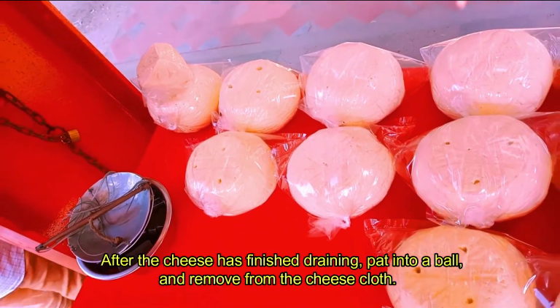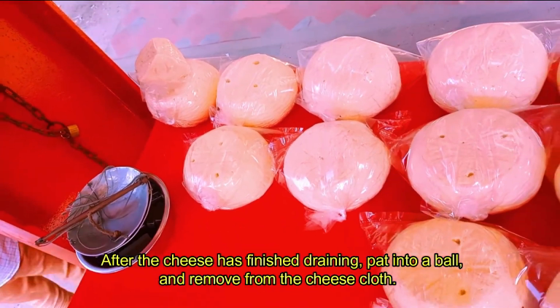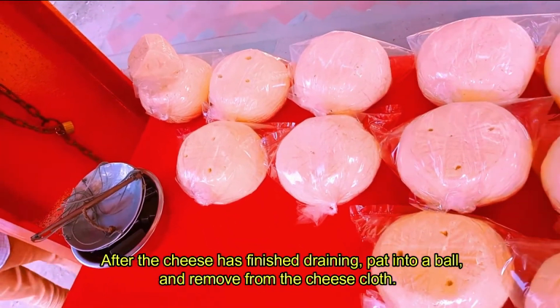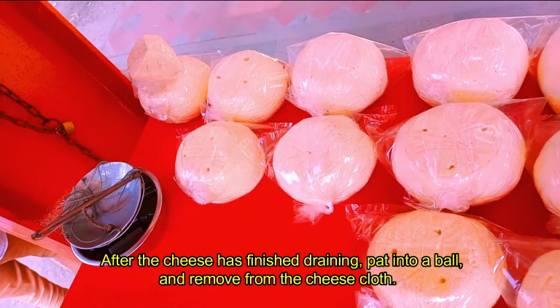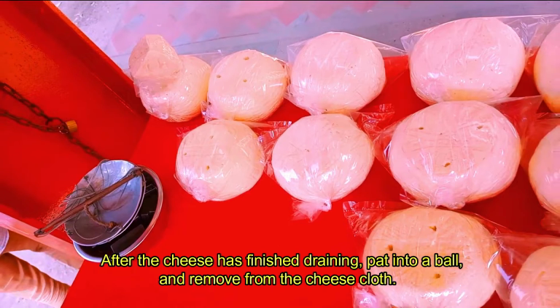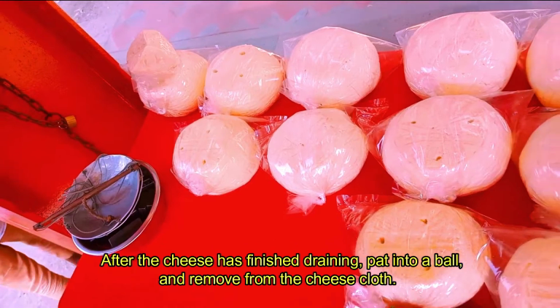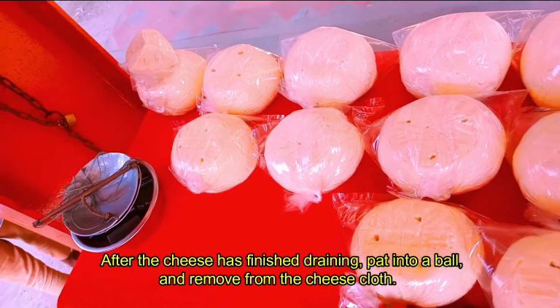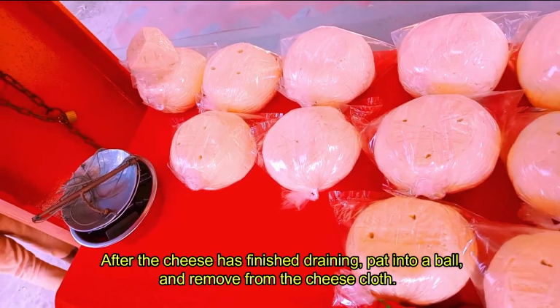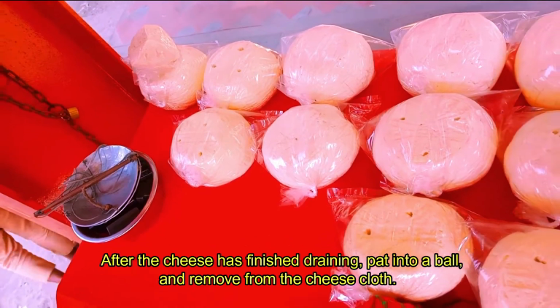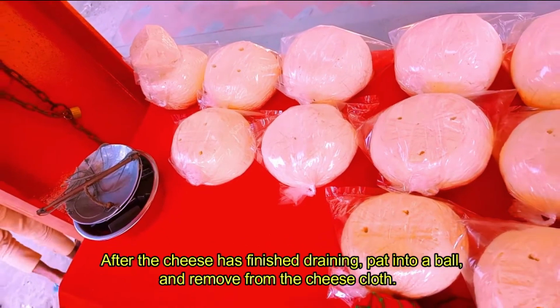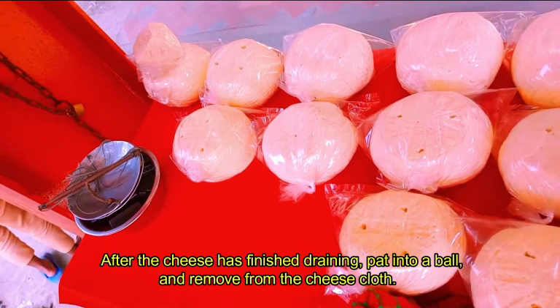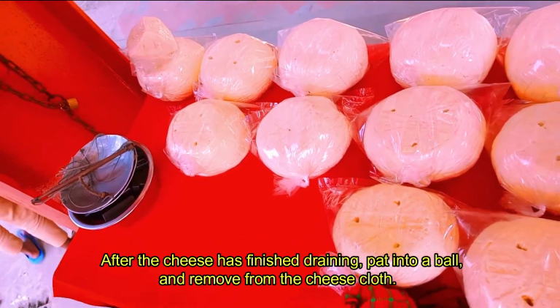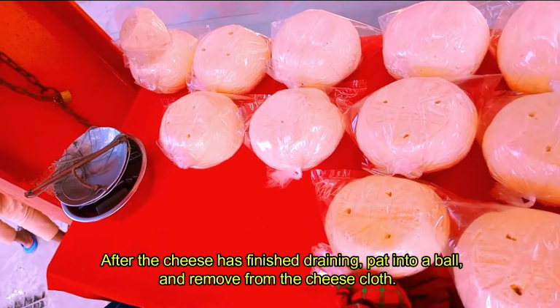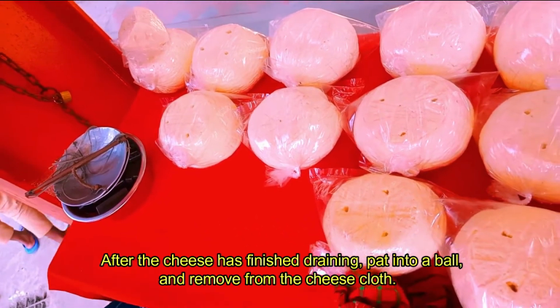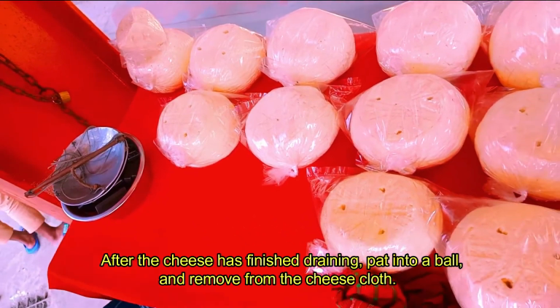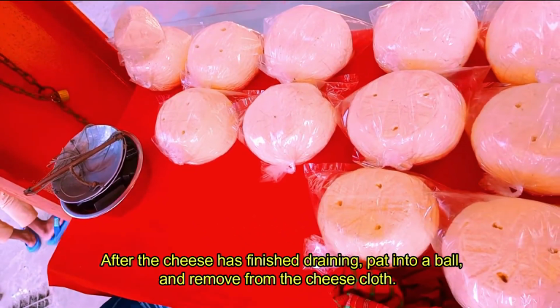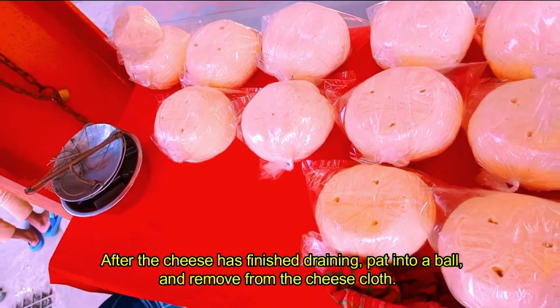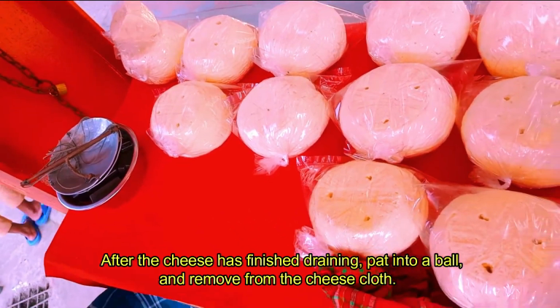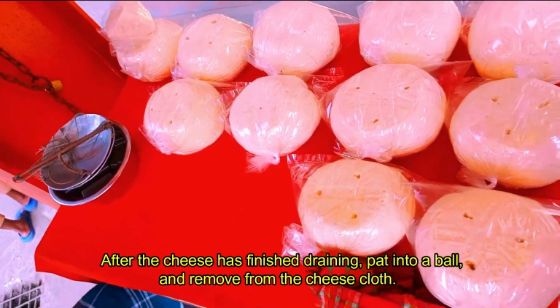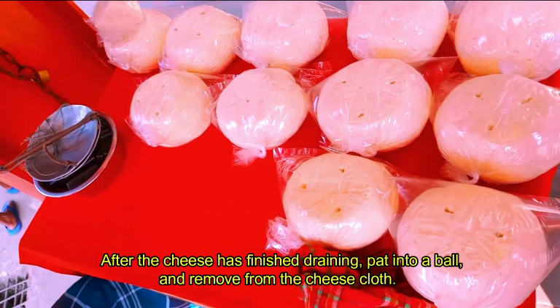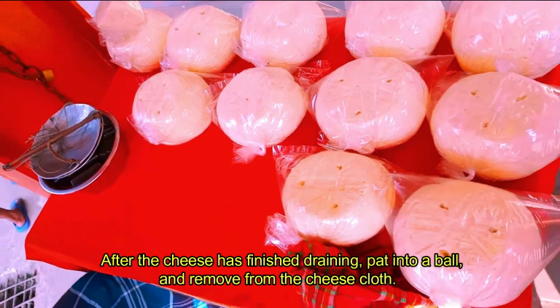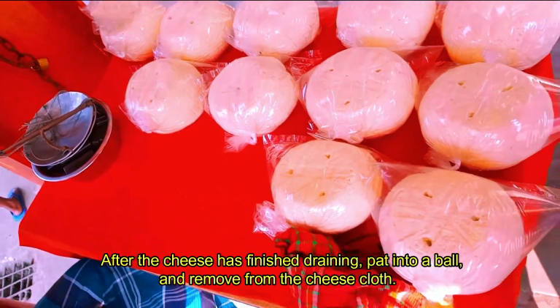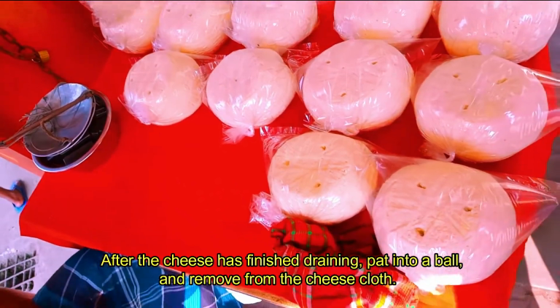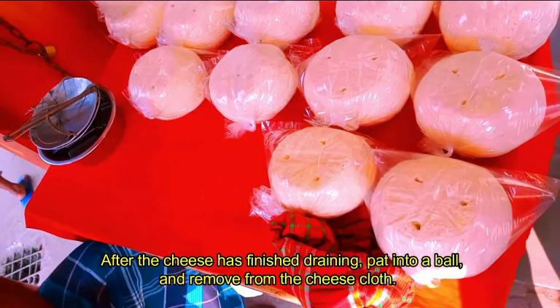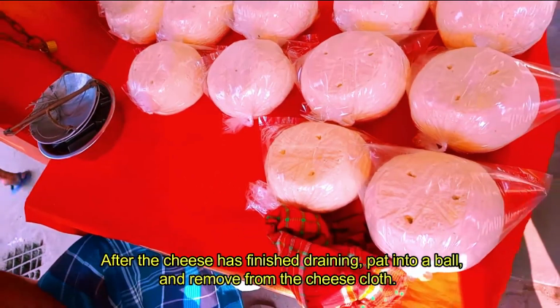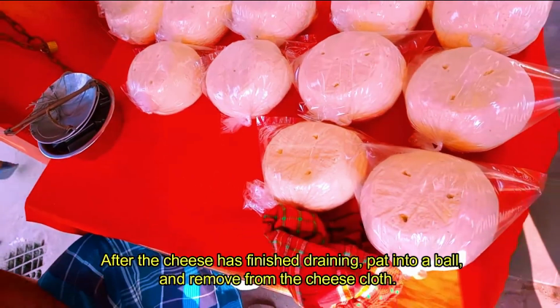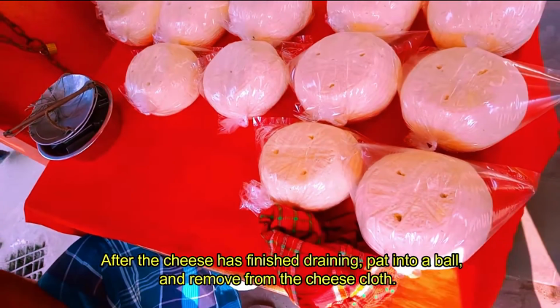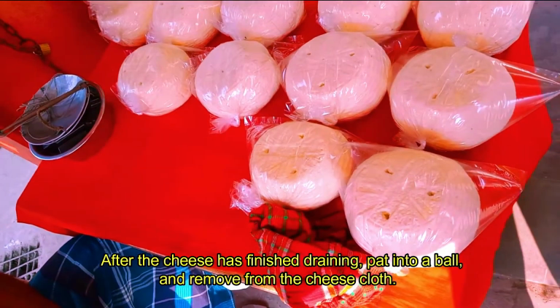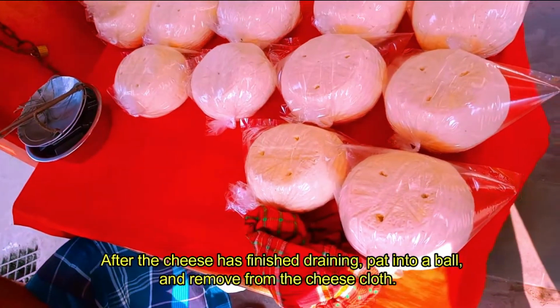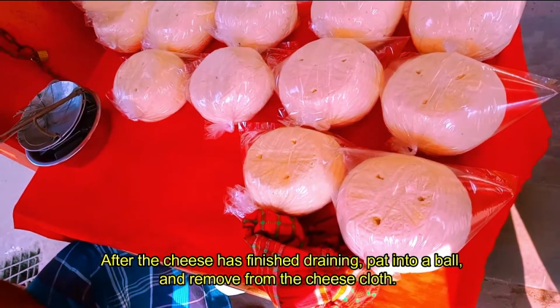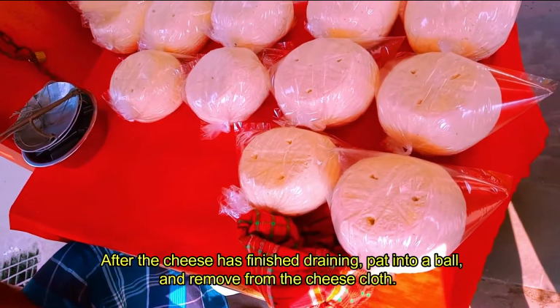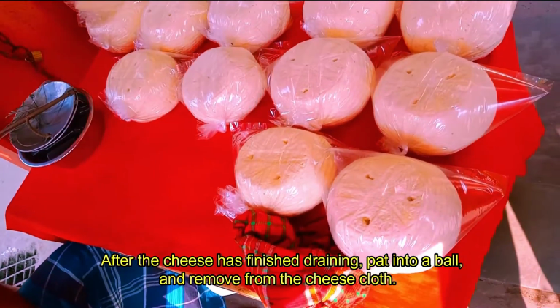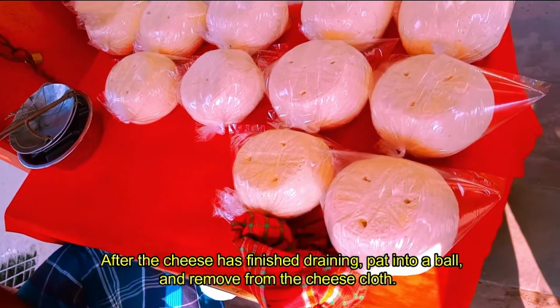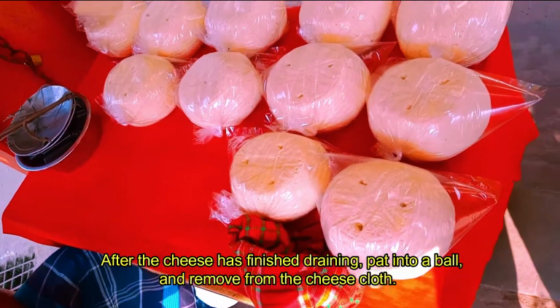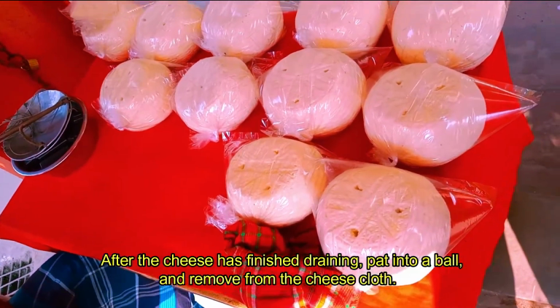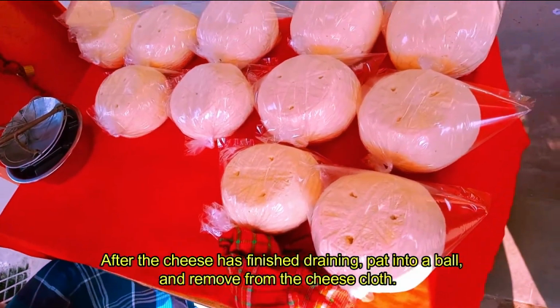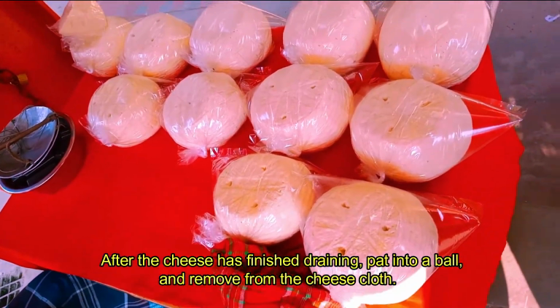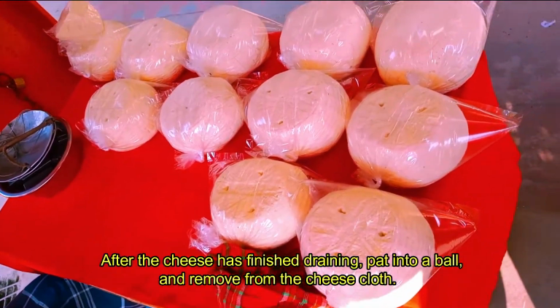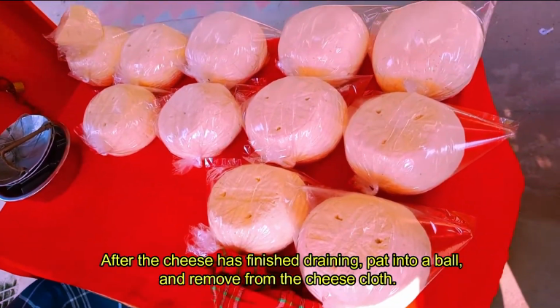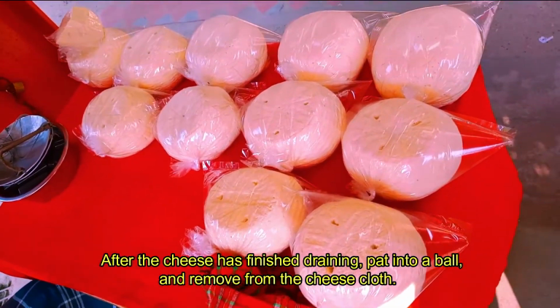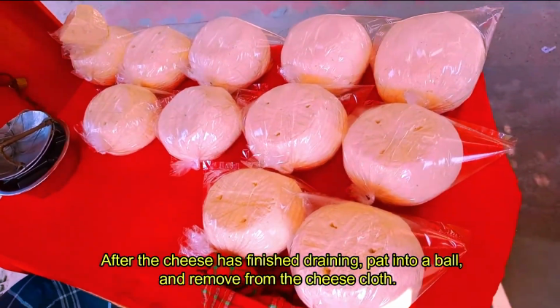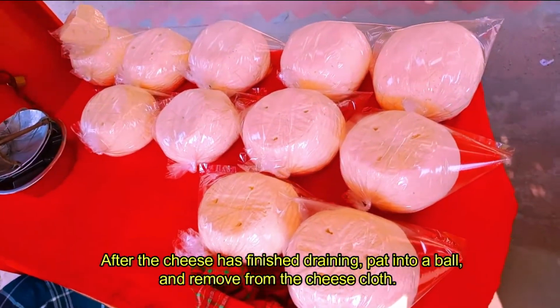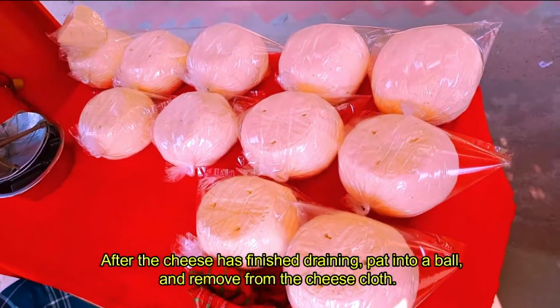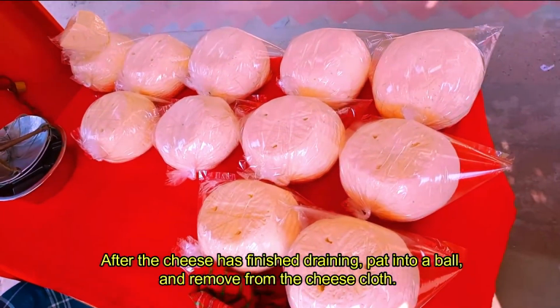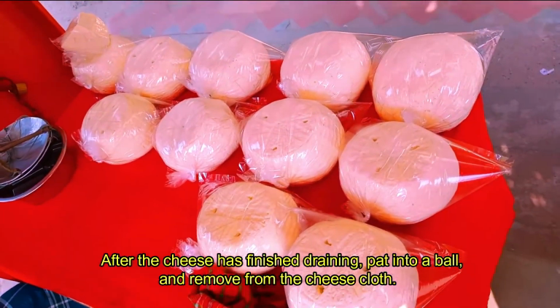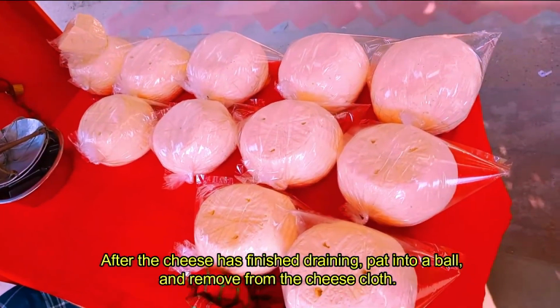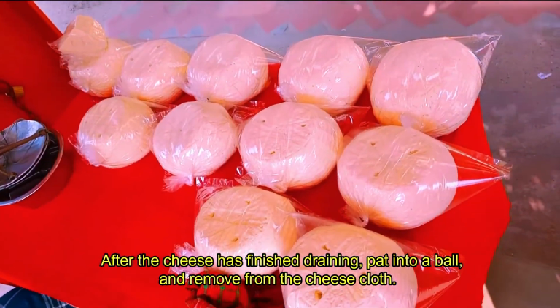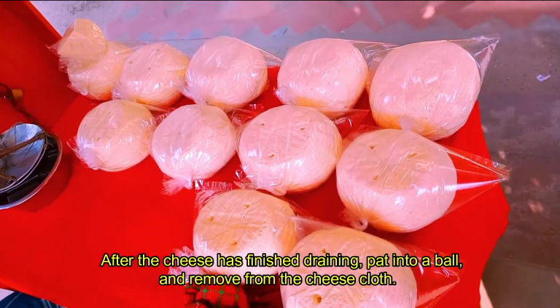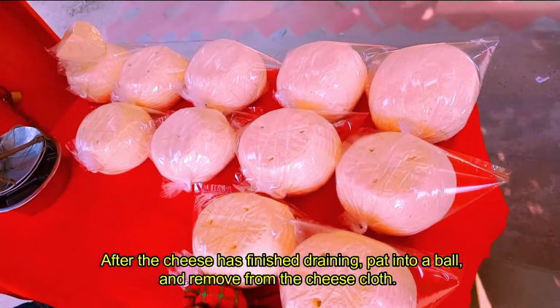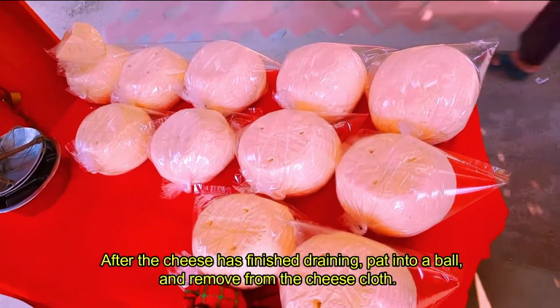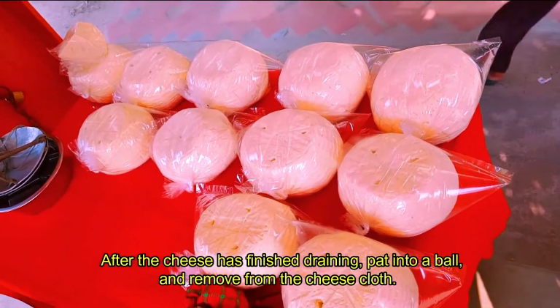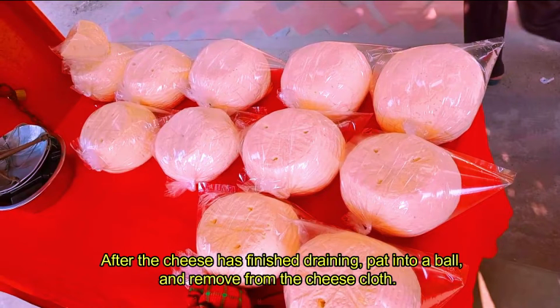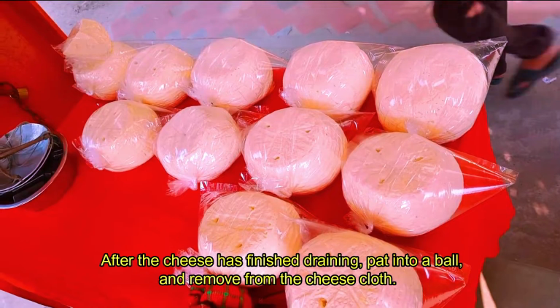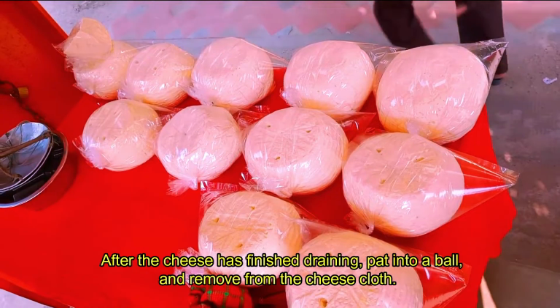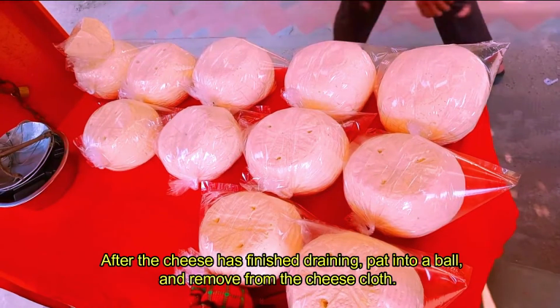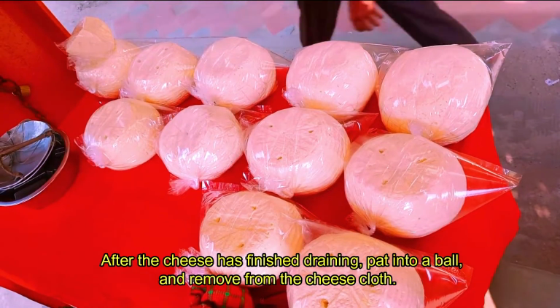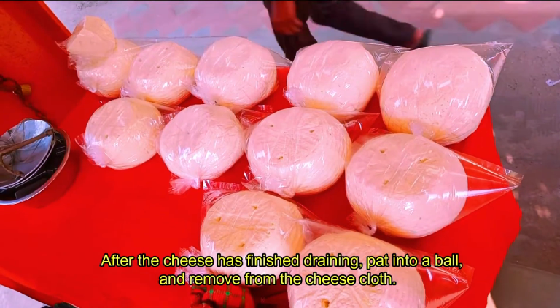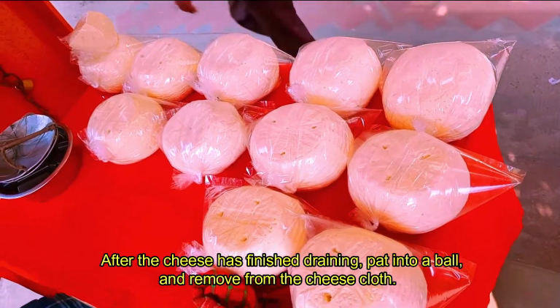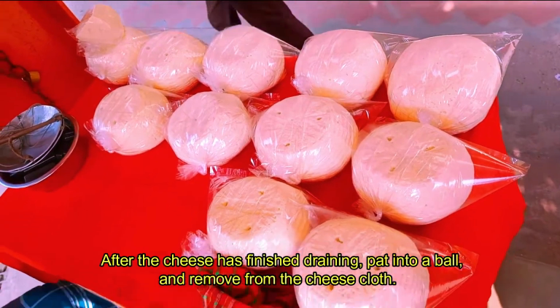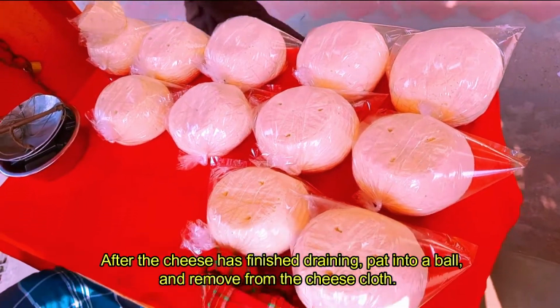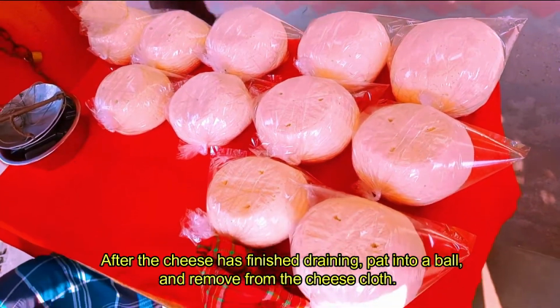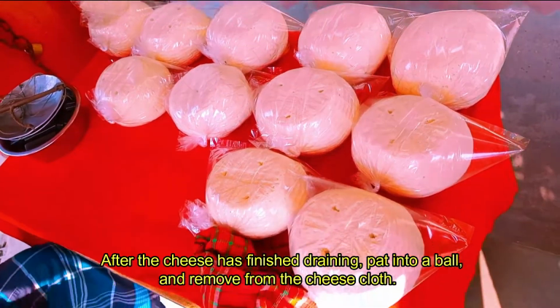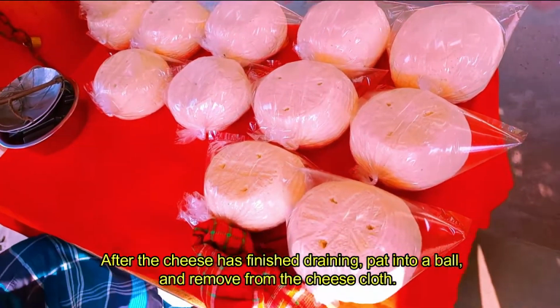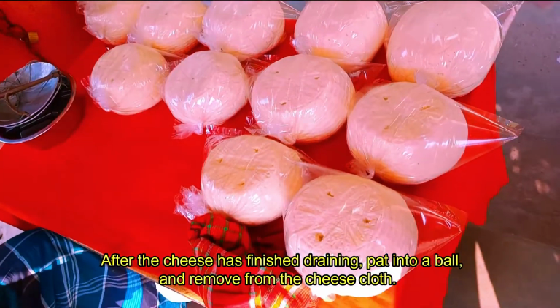After the cheese has finished draining, pat into a bowl and remove from the cheesecloth.